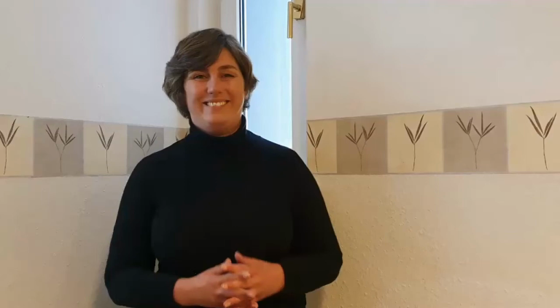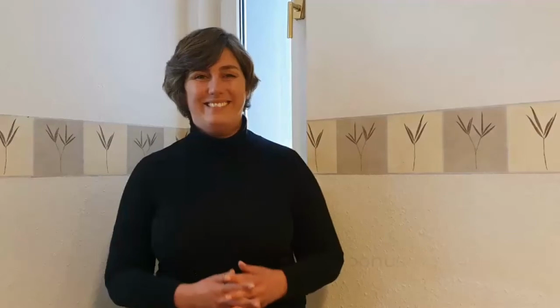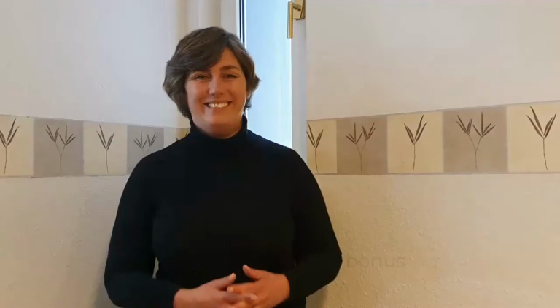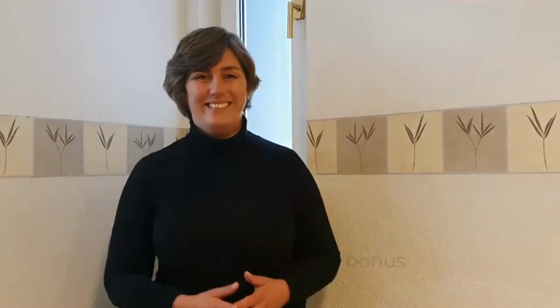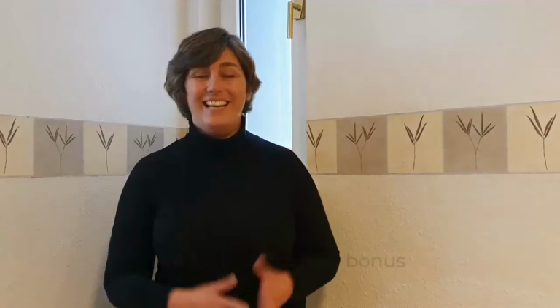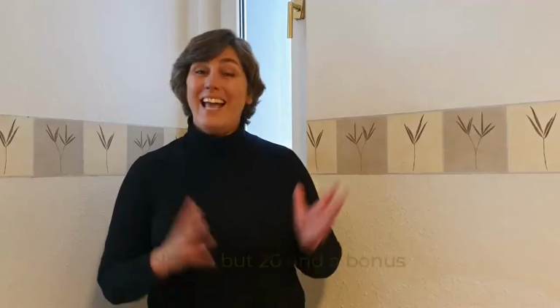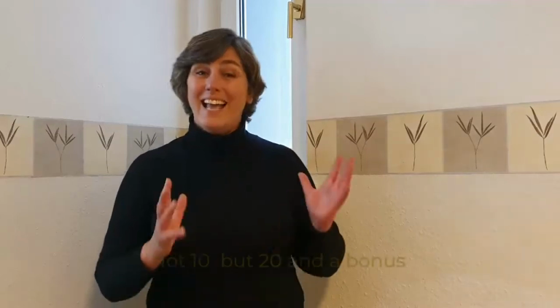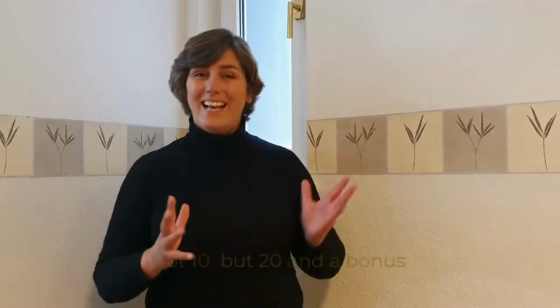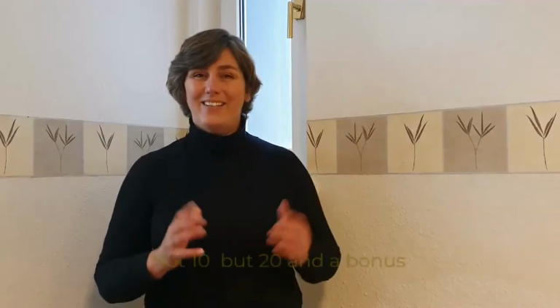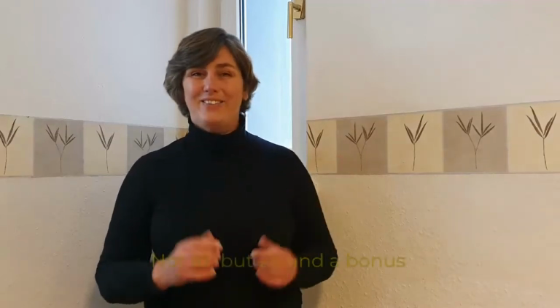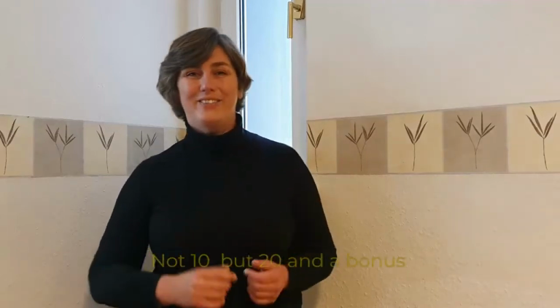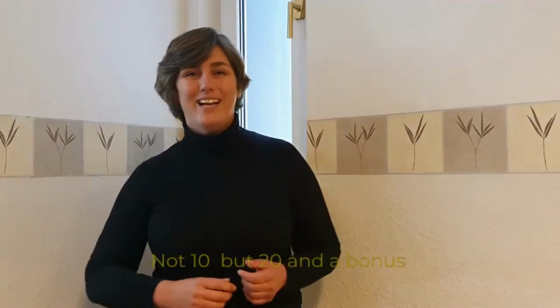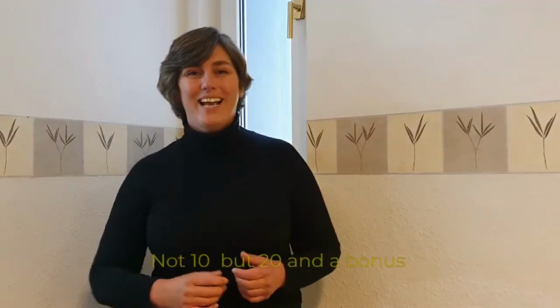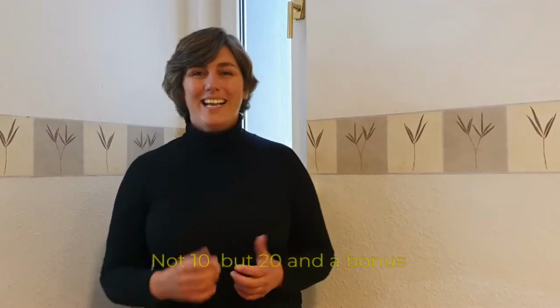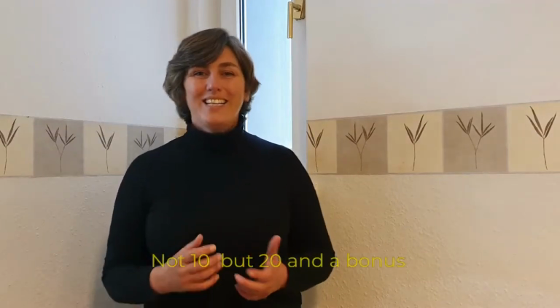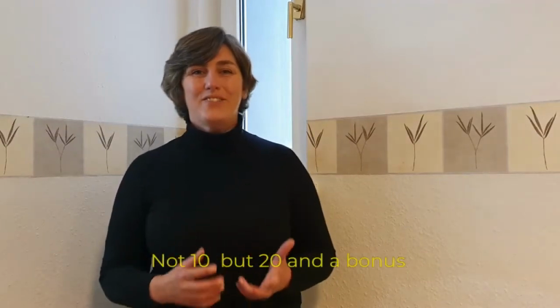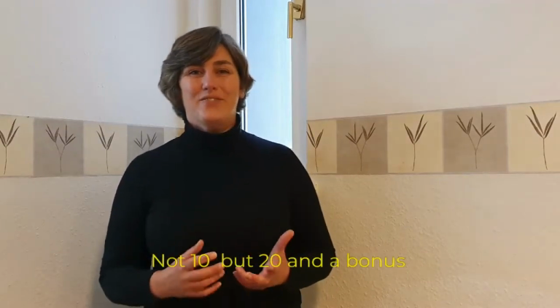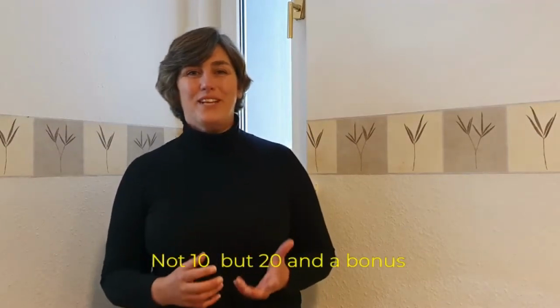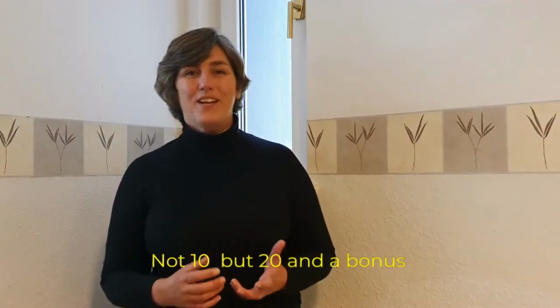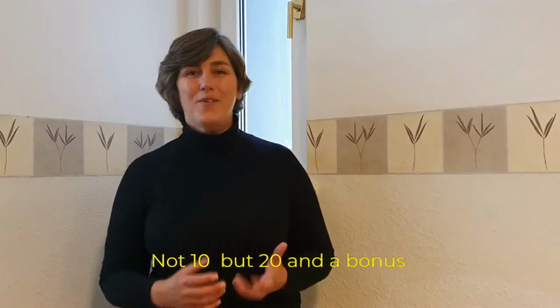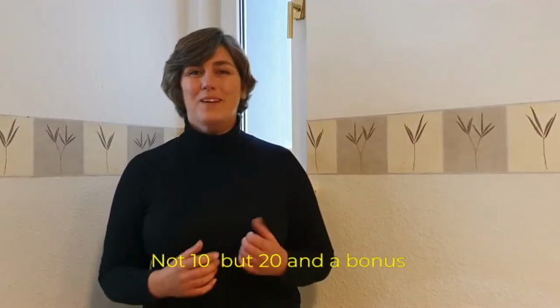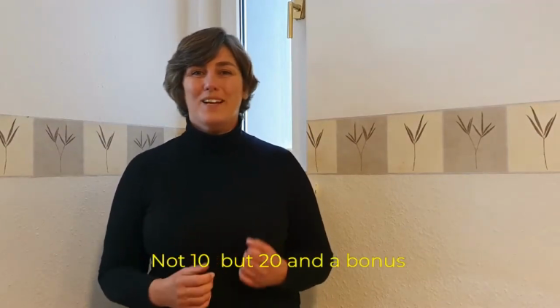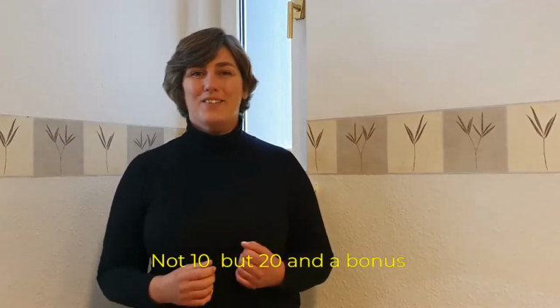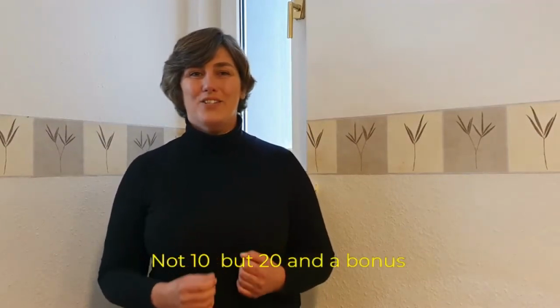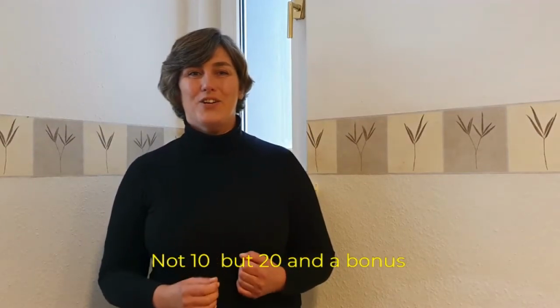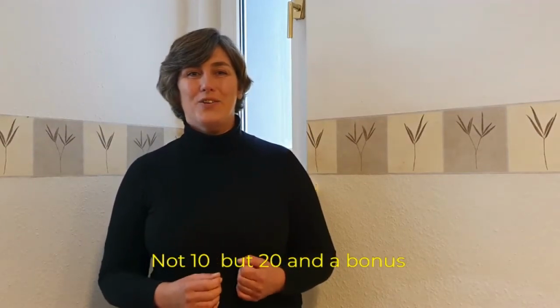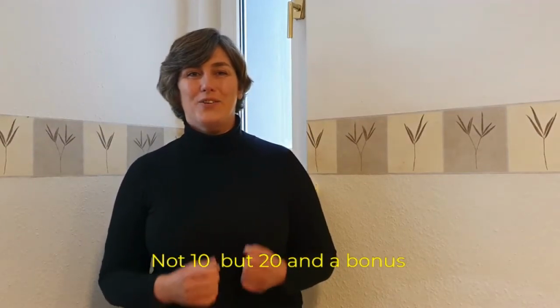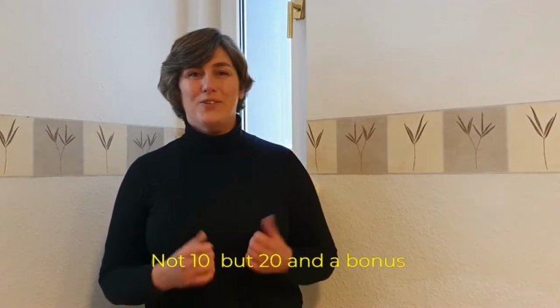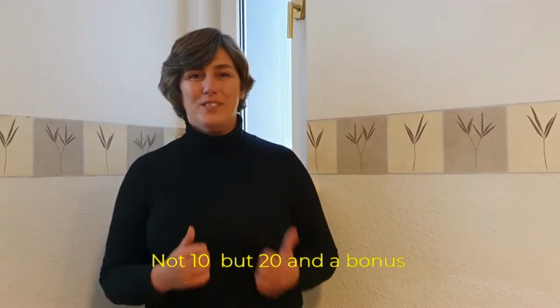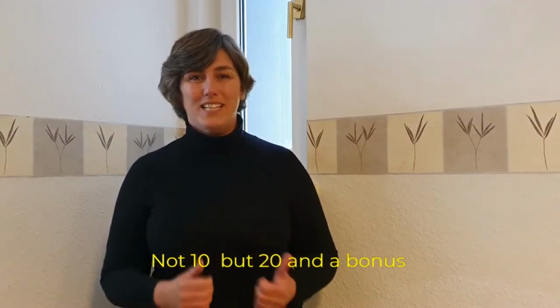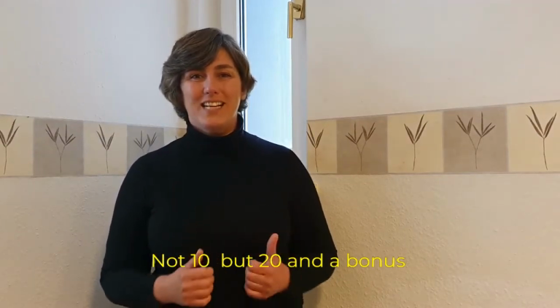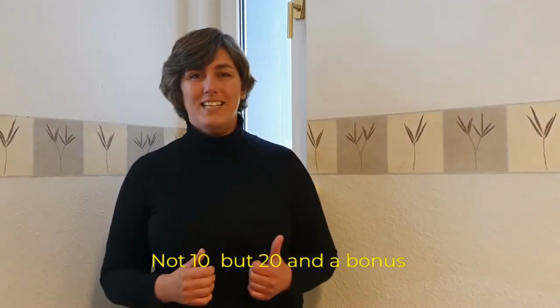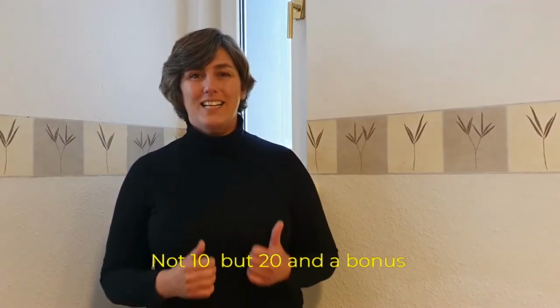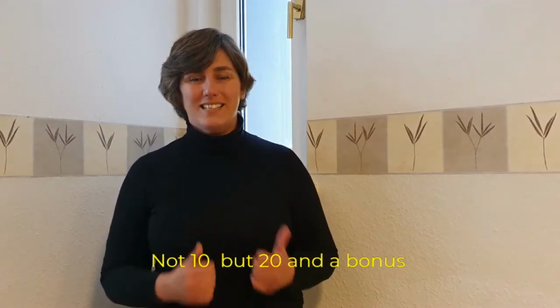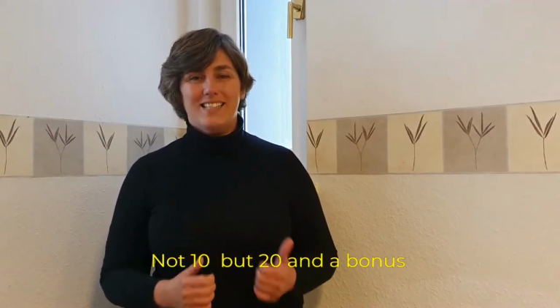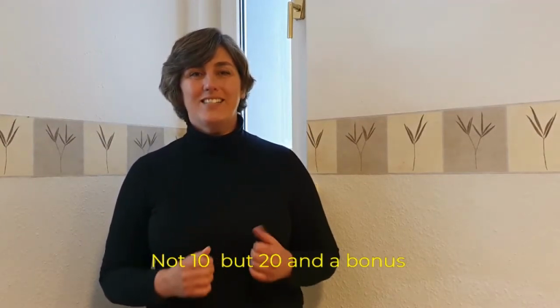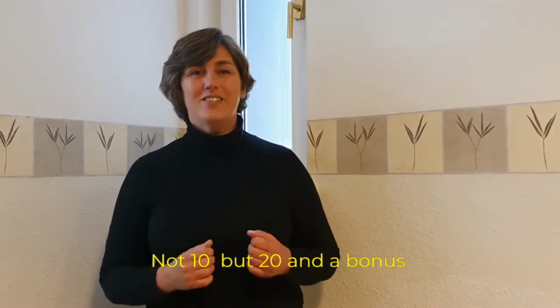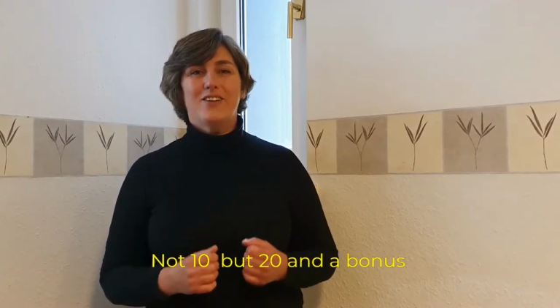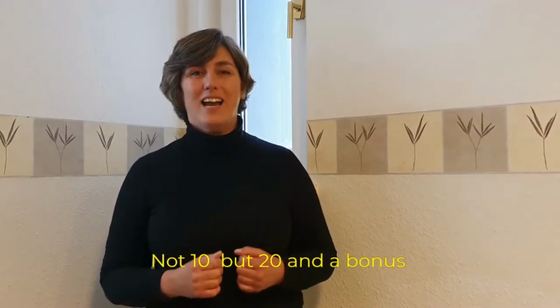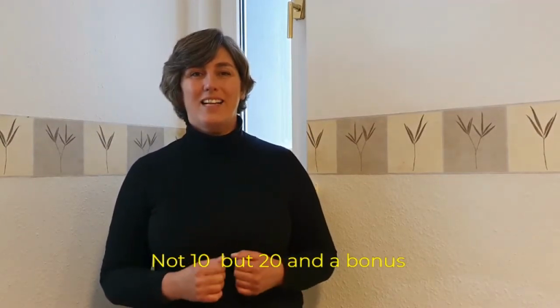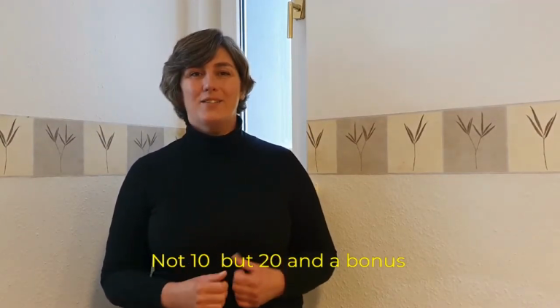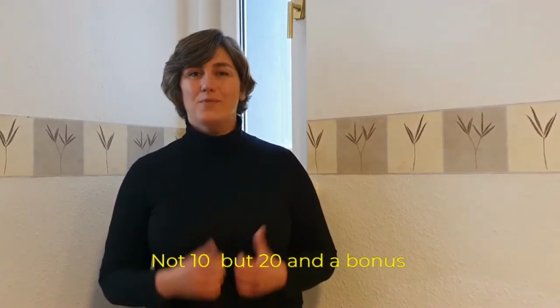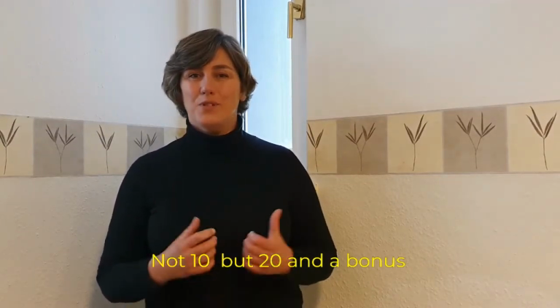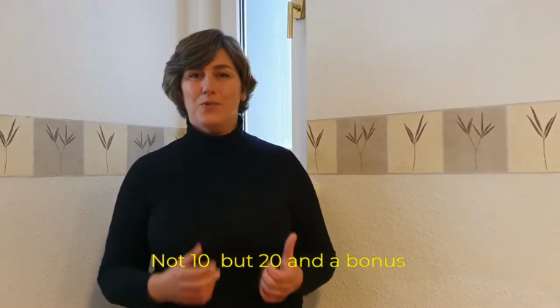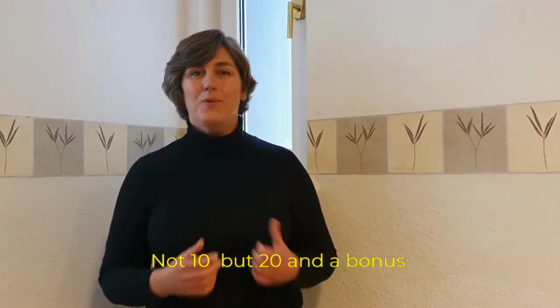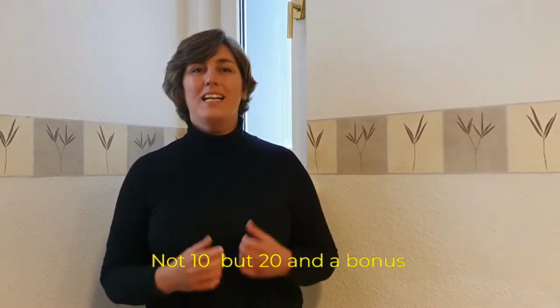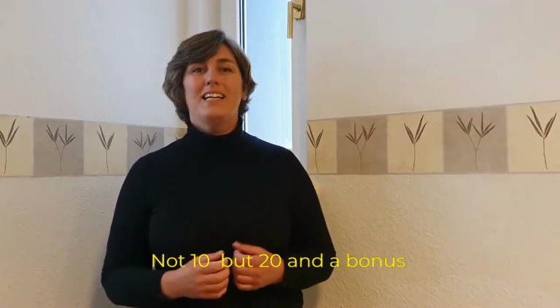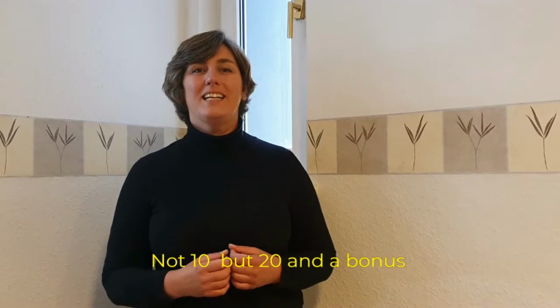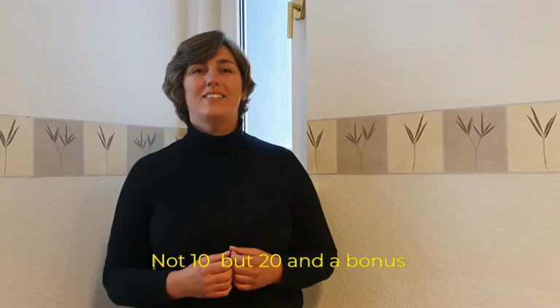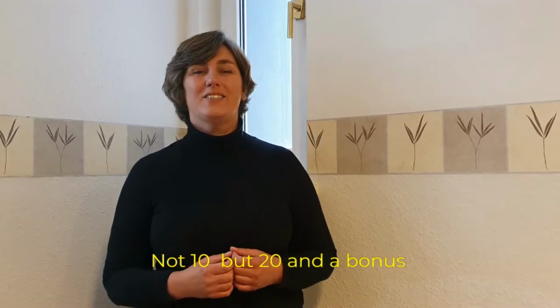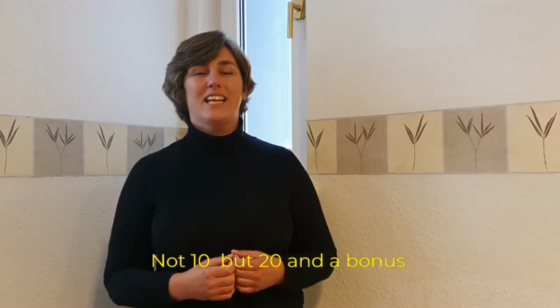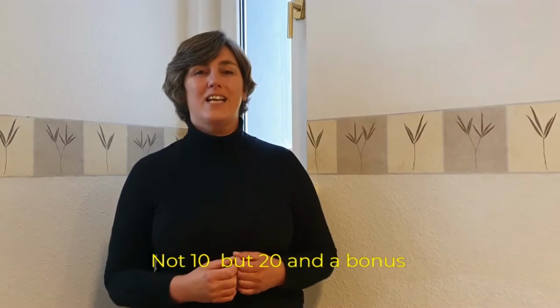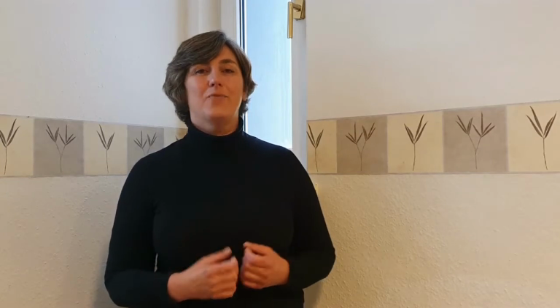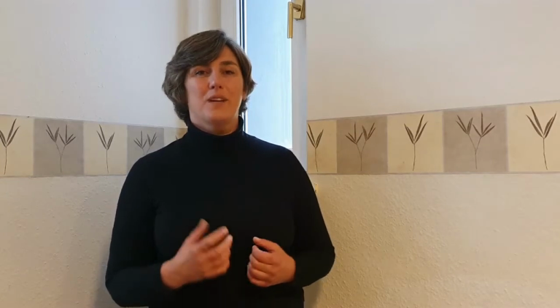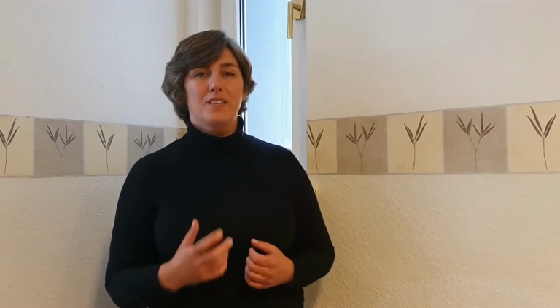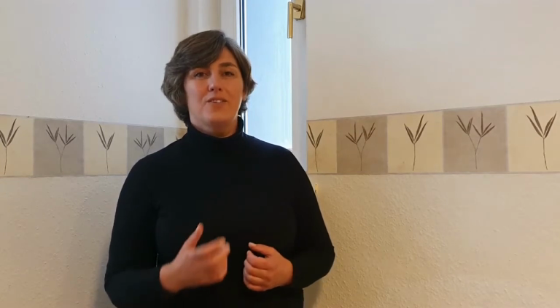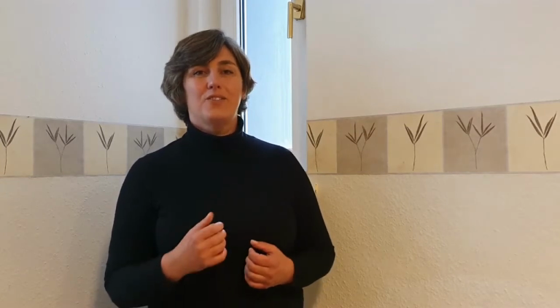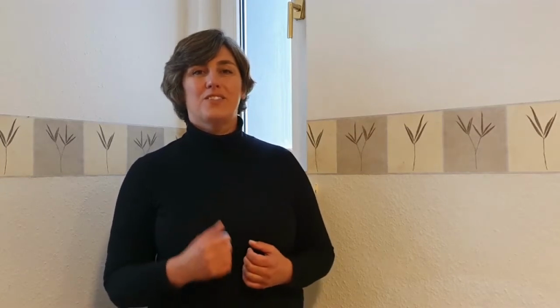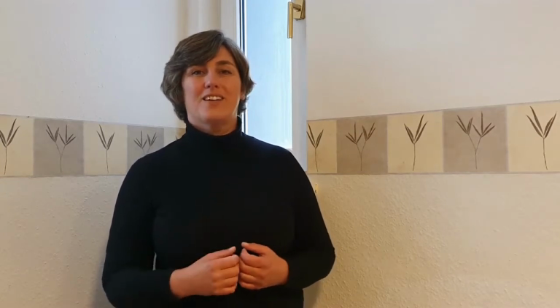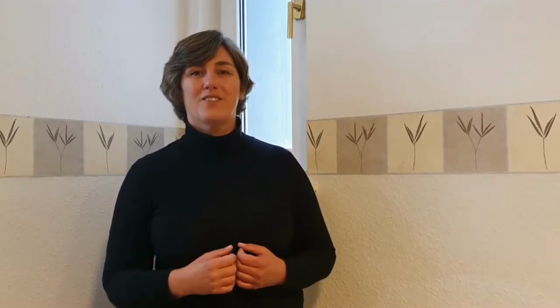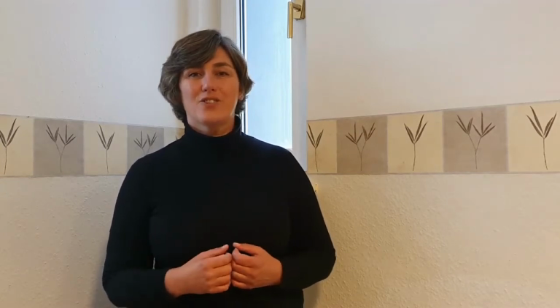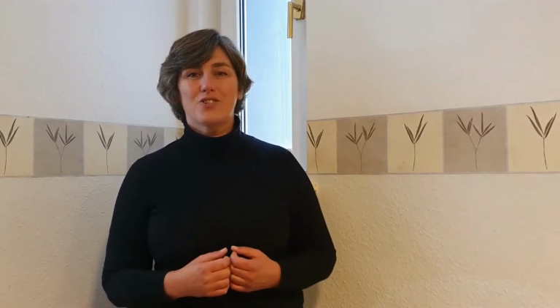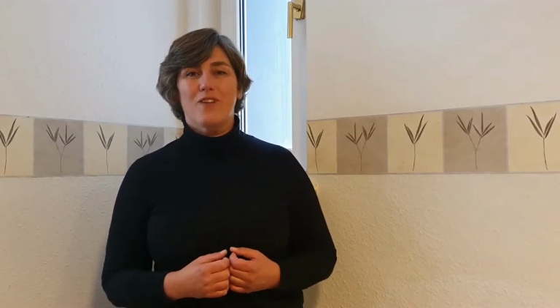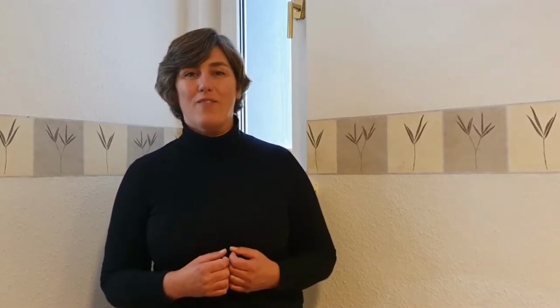Hello! In this video I'm going to show you 10 essential items you really need to take when you start to travel.